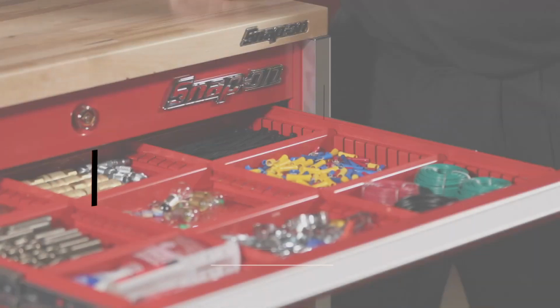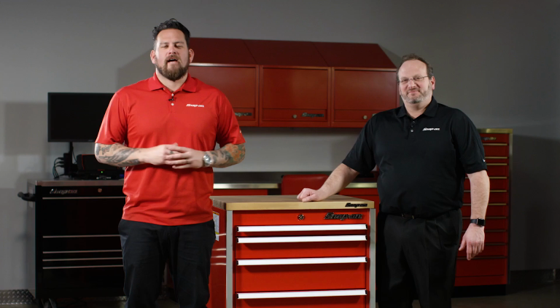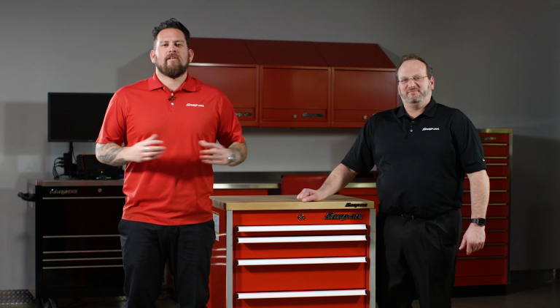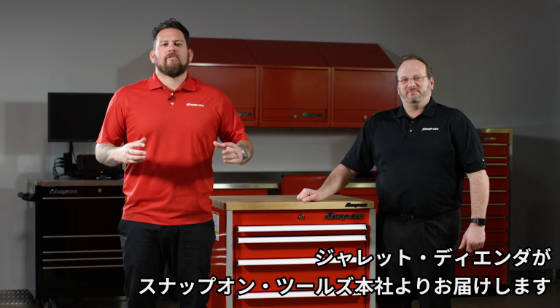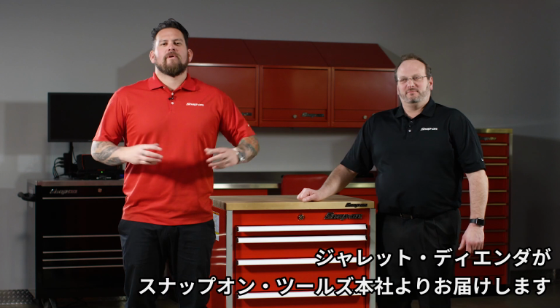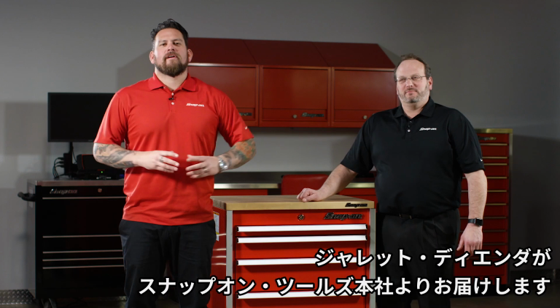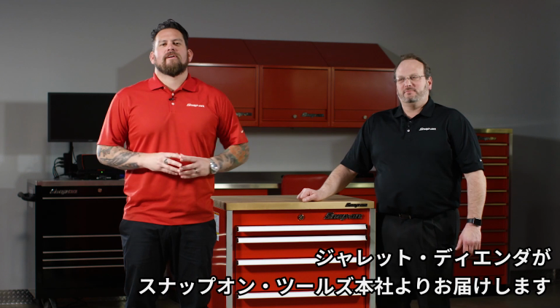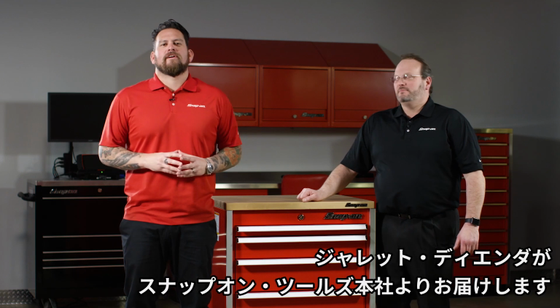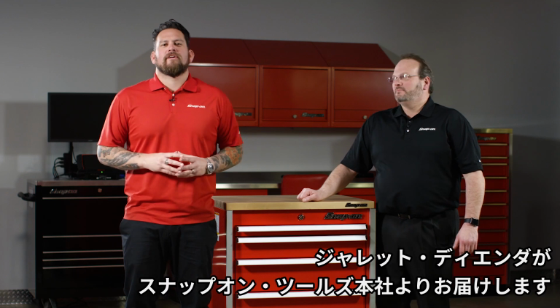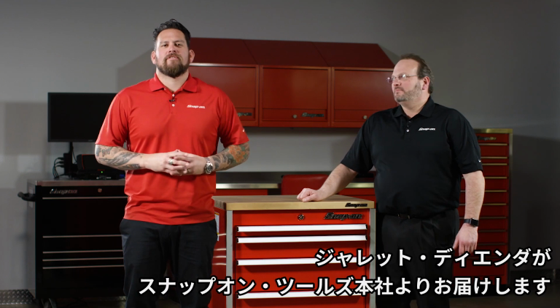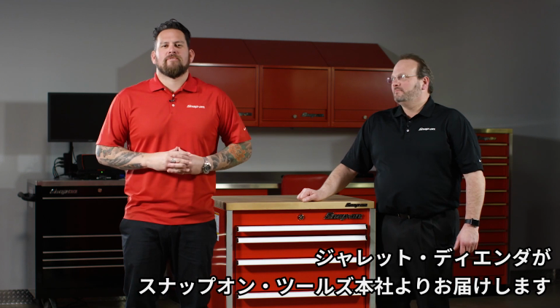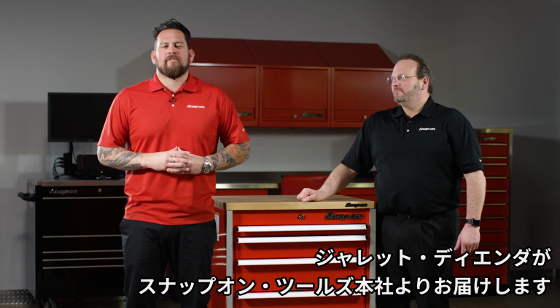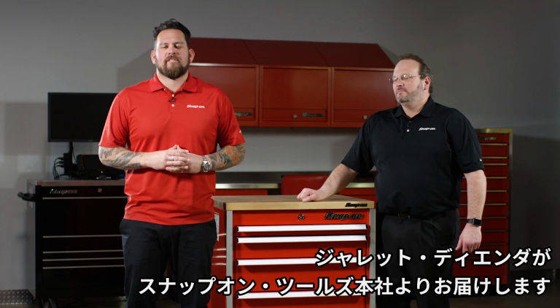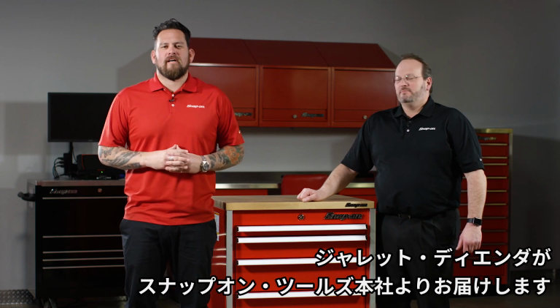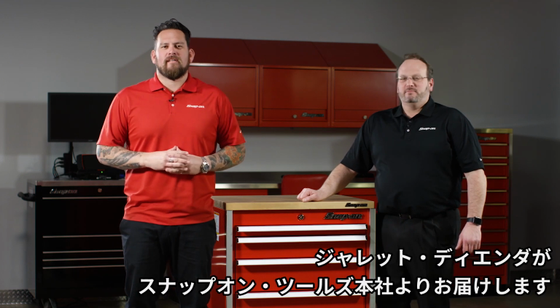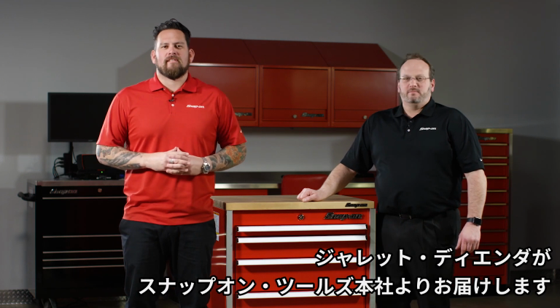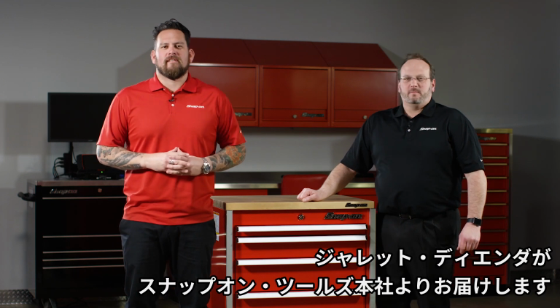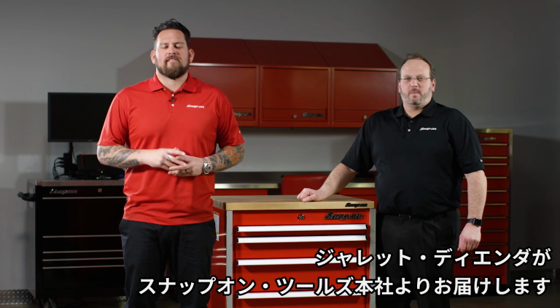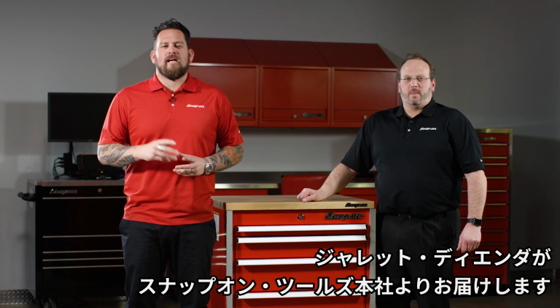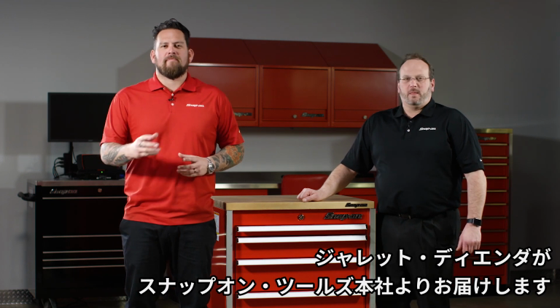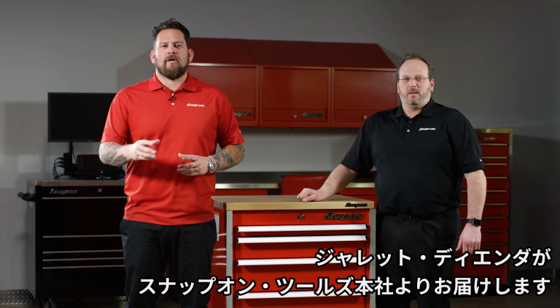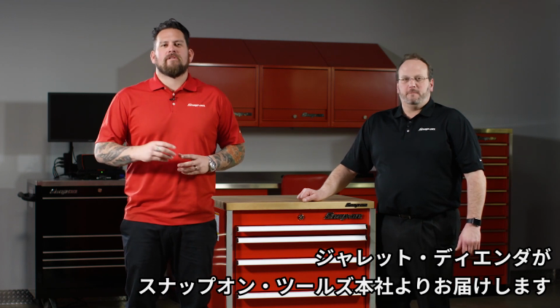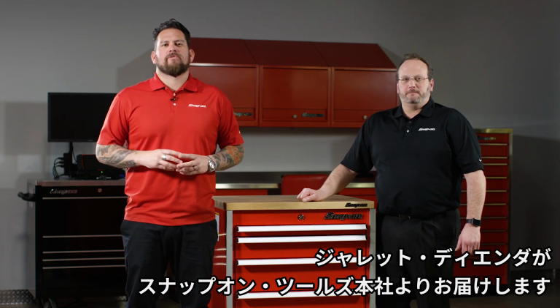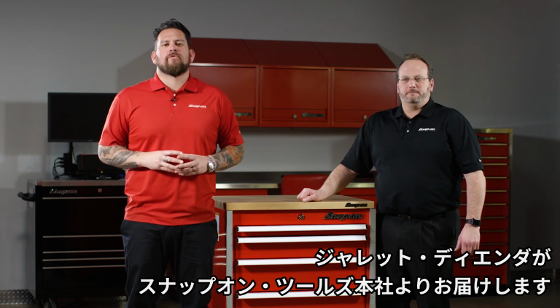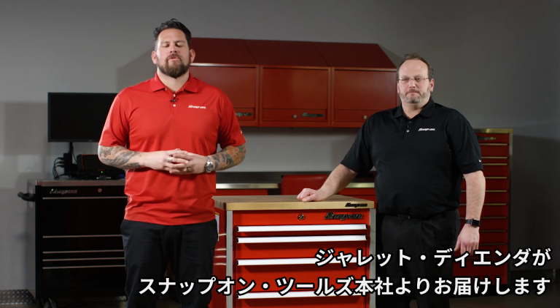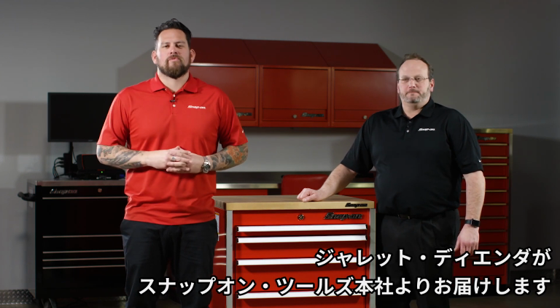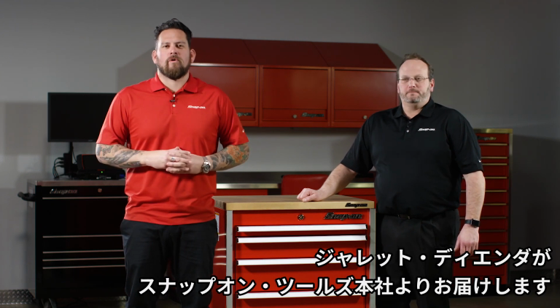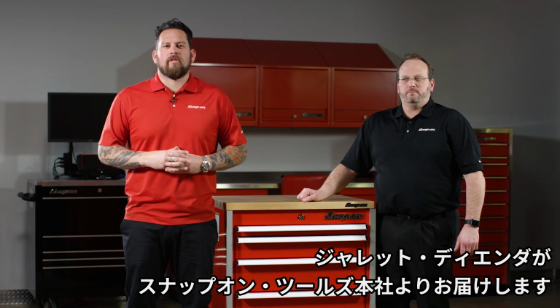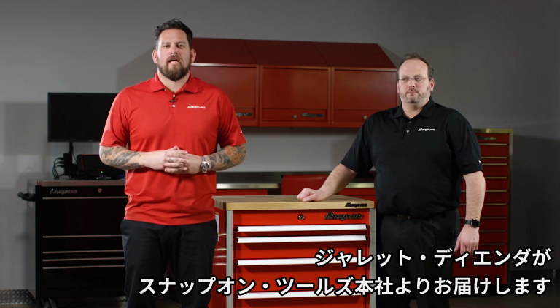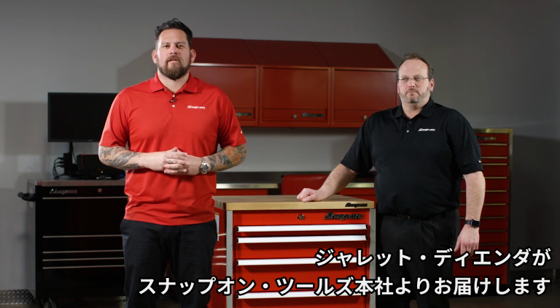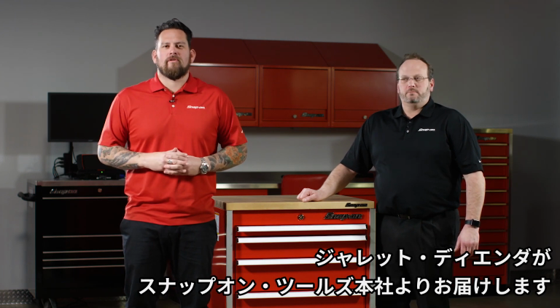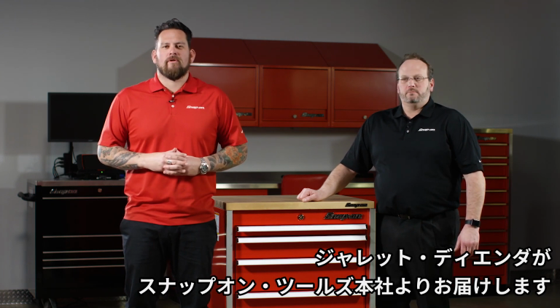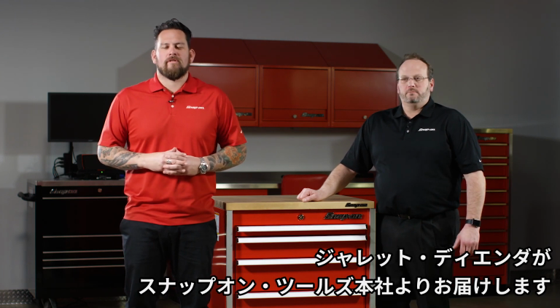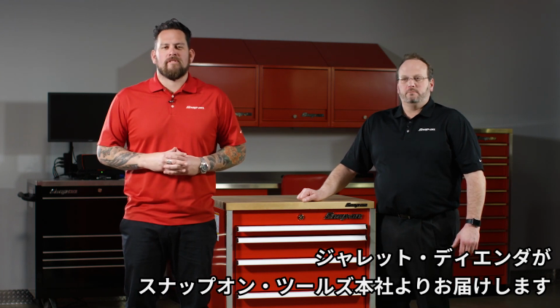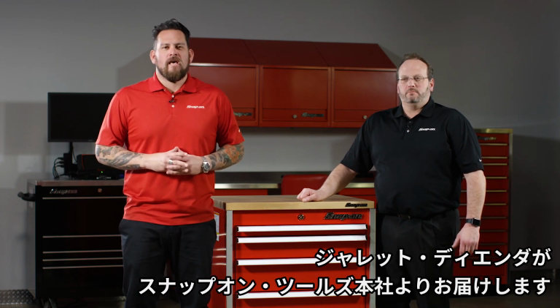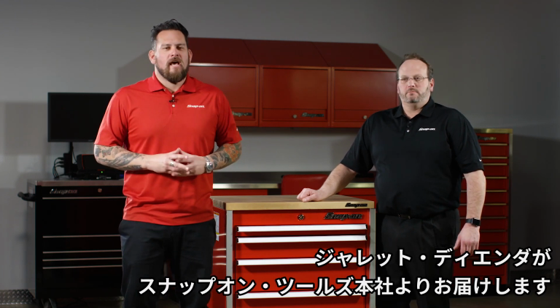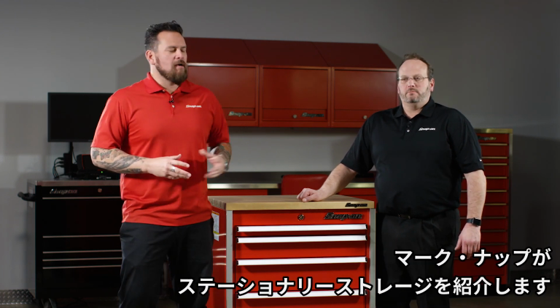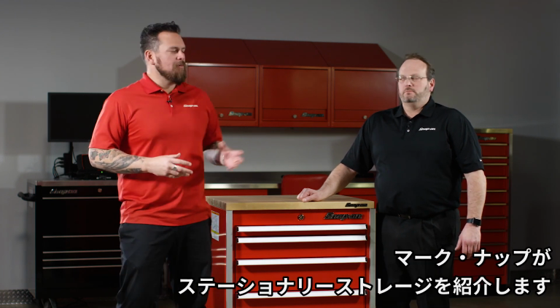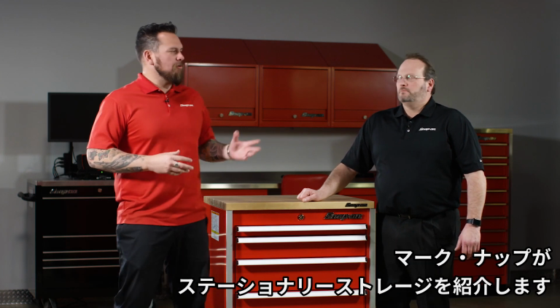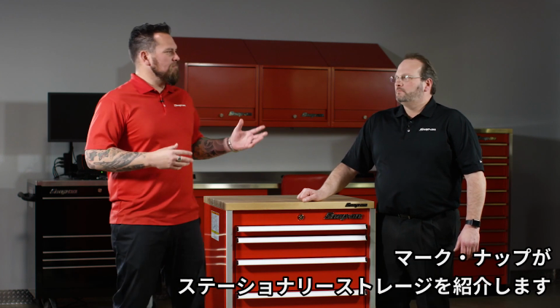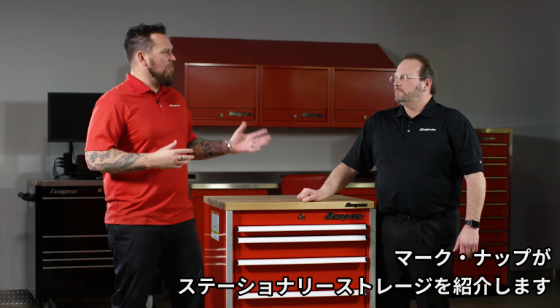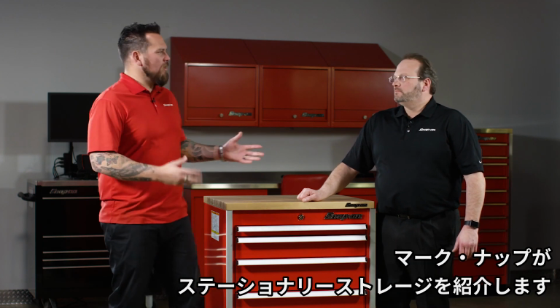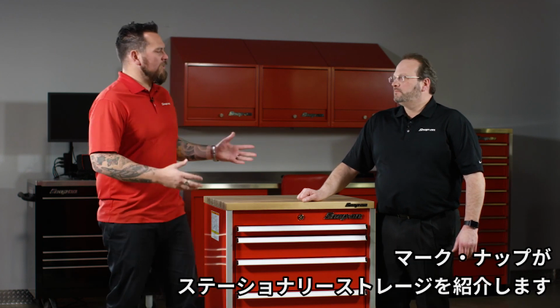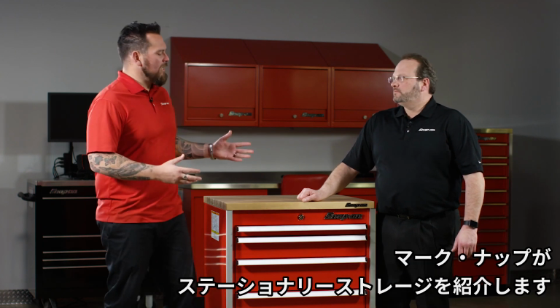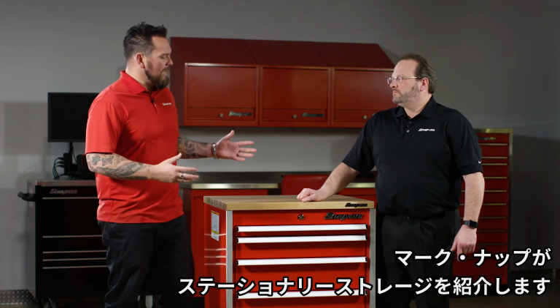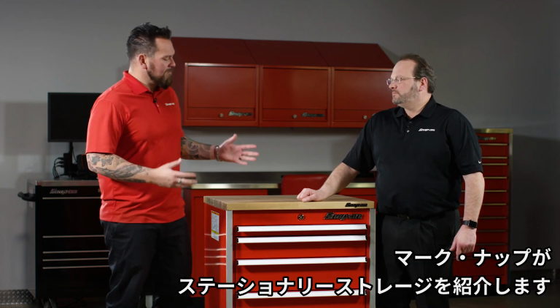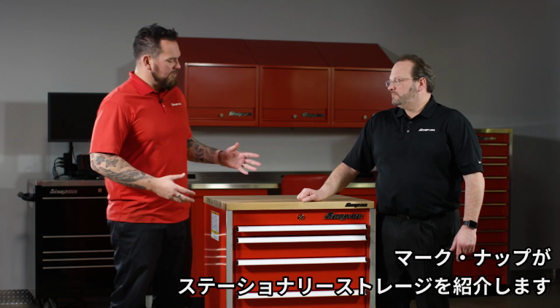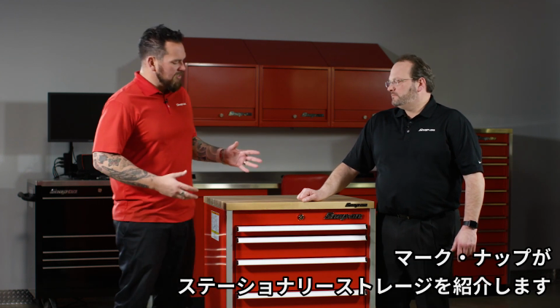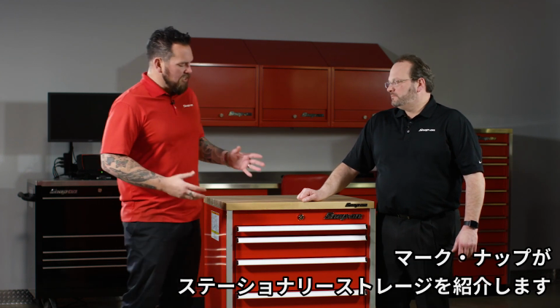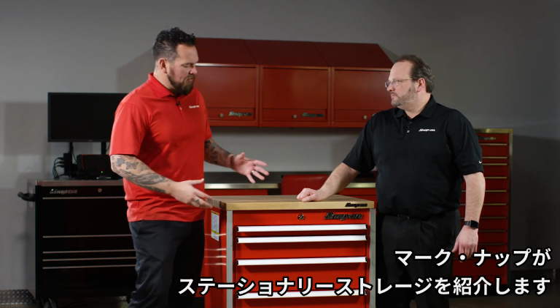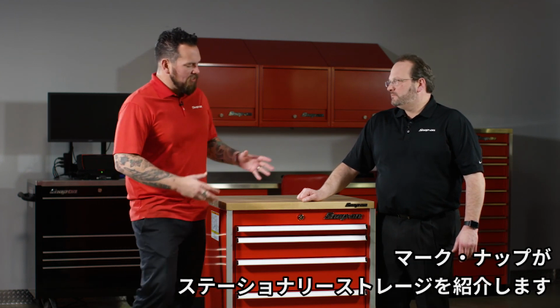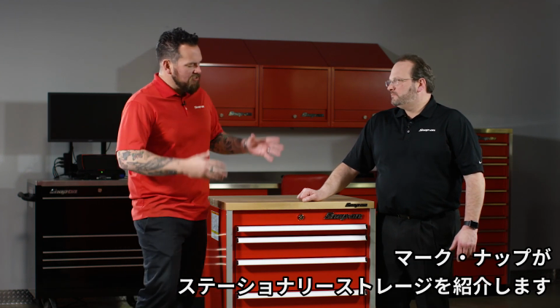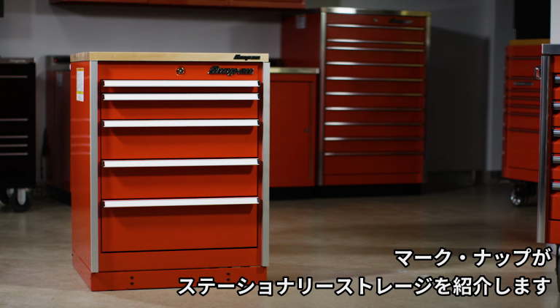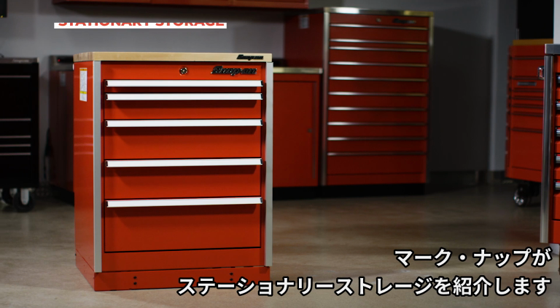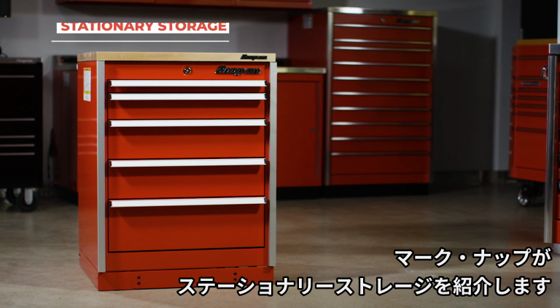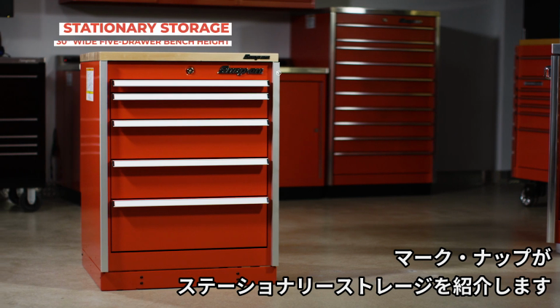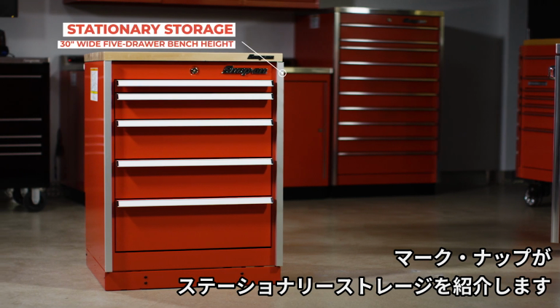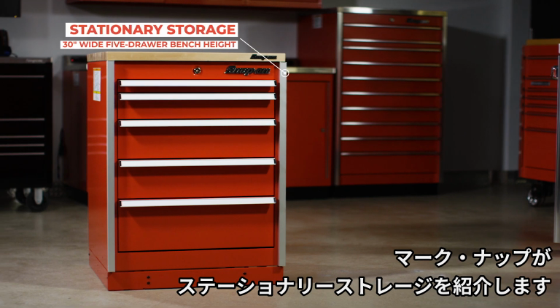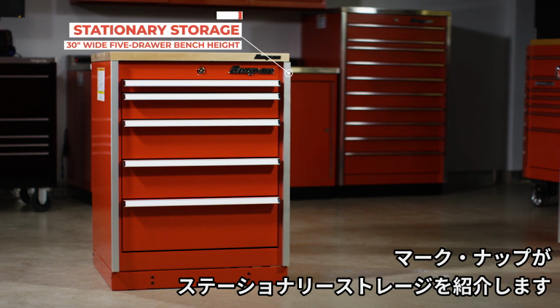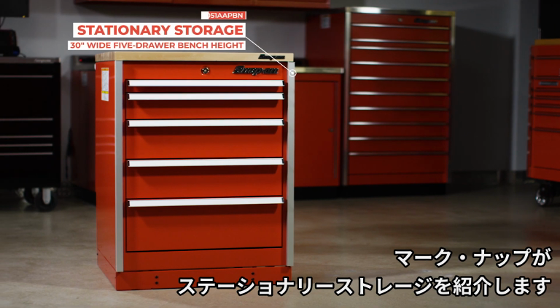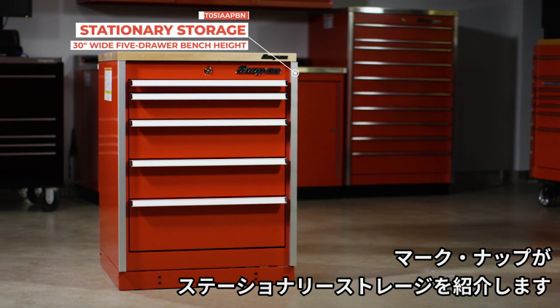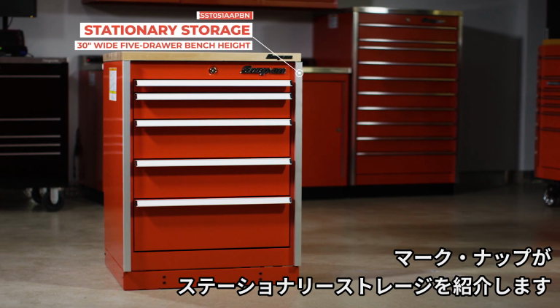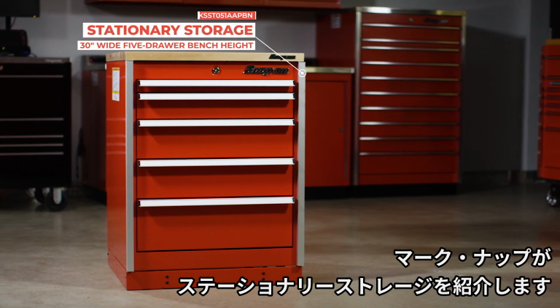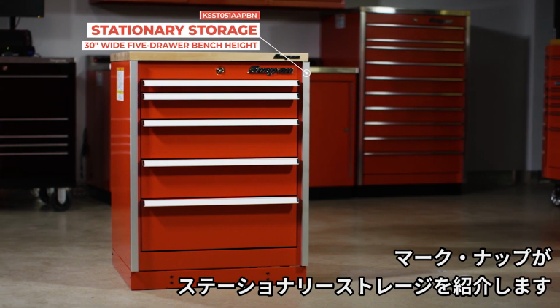Hello, we're here in Kenosha, Wisconsin at Snap-on Tools World Headquarters, and I'm here with Mark Knapp to talk about stationary tool storage.